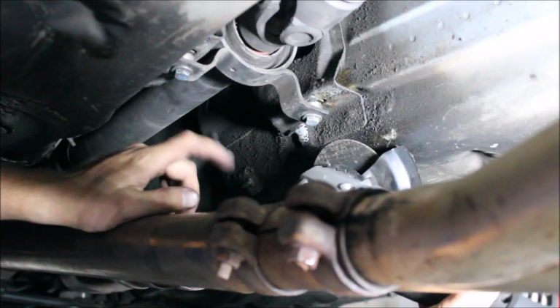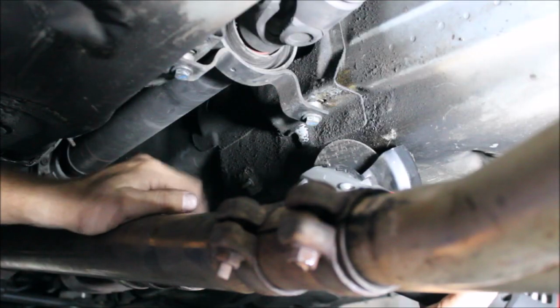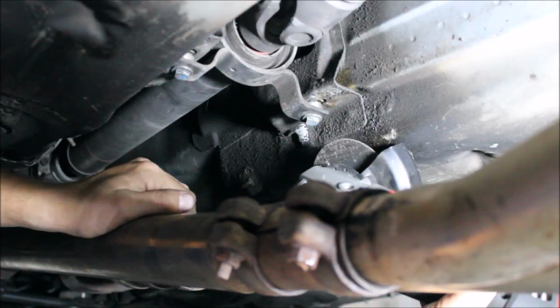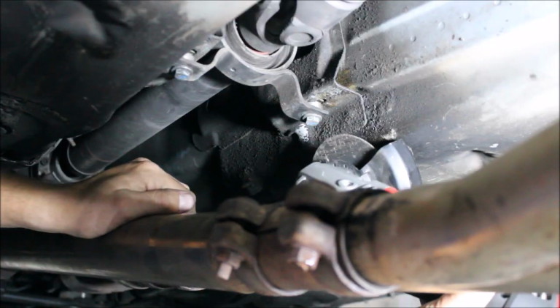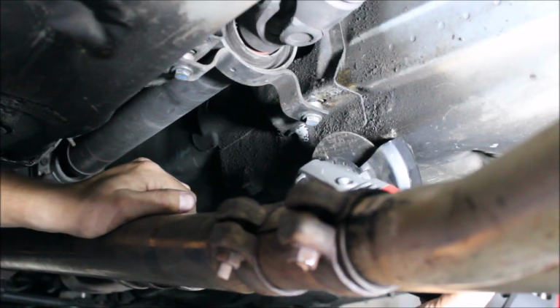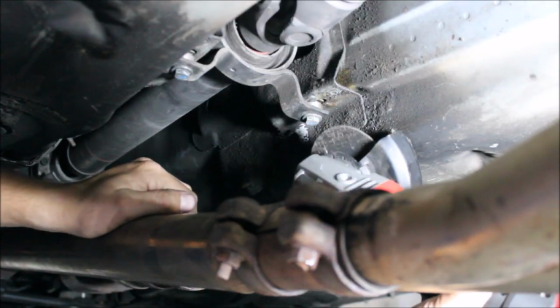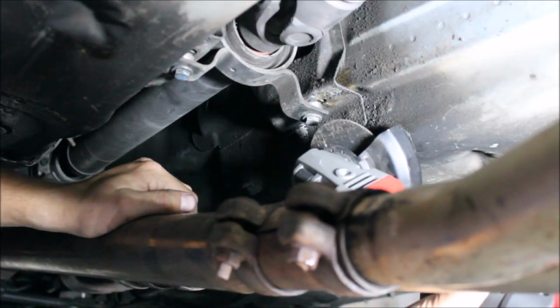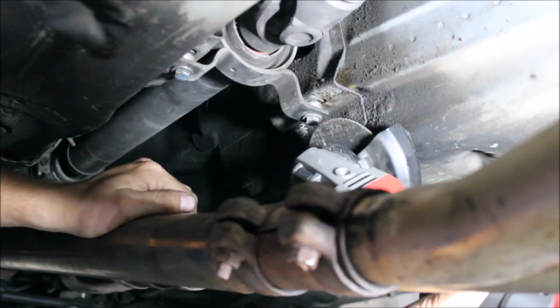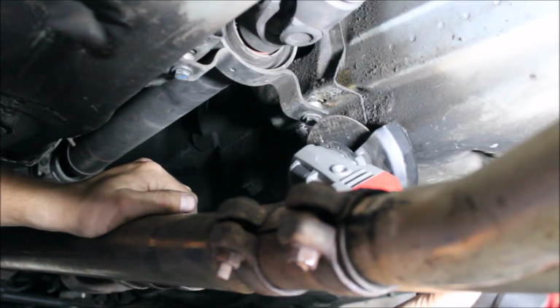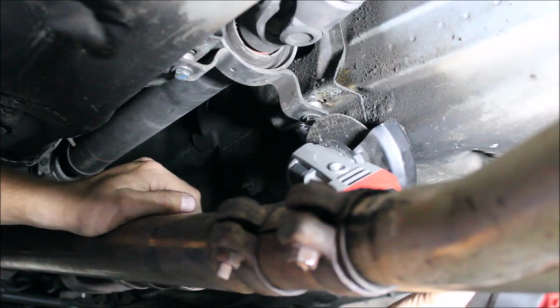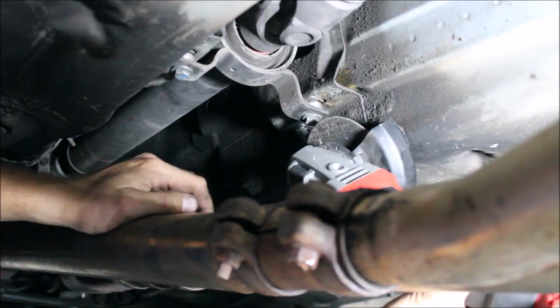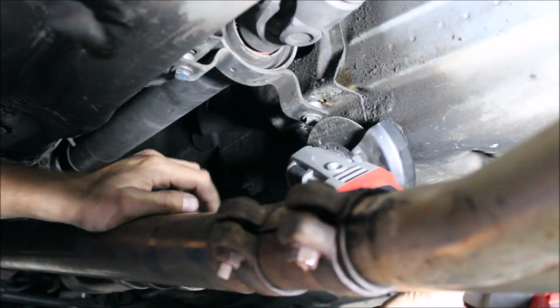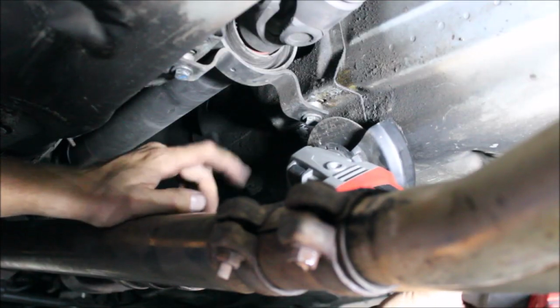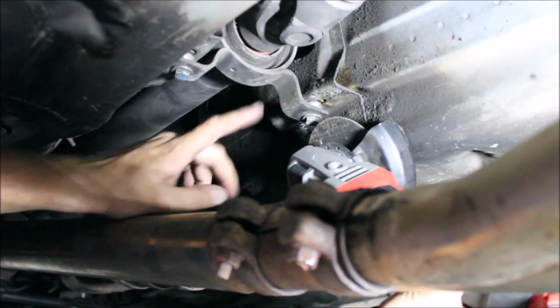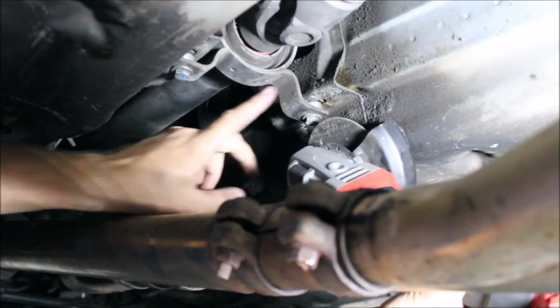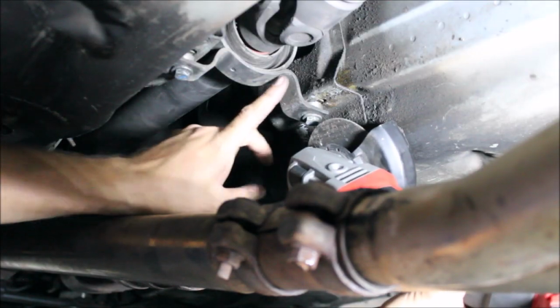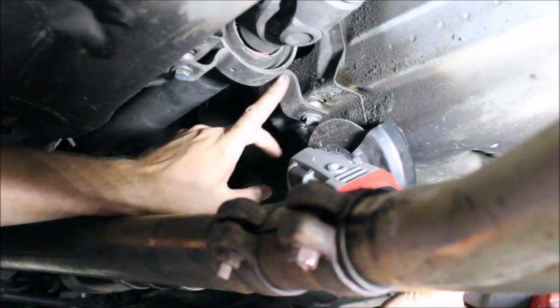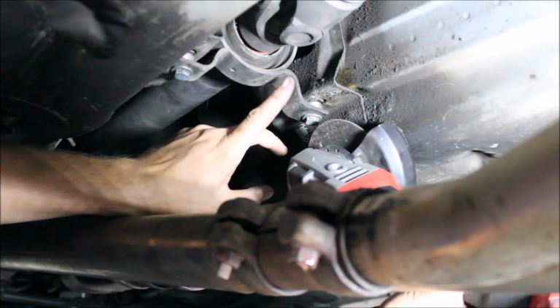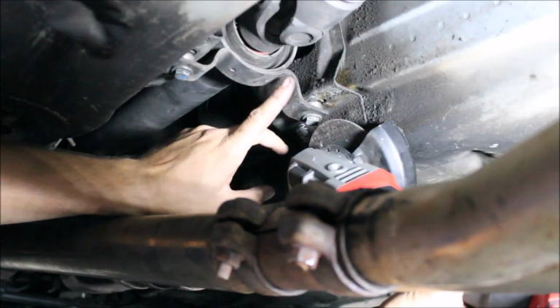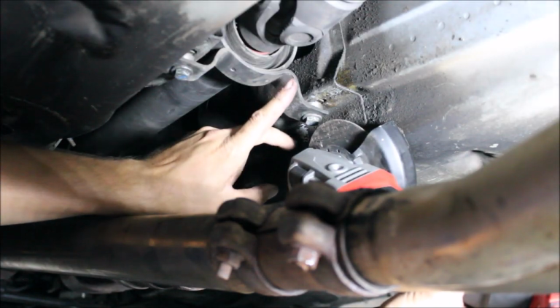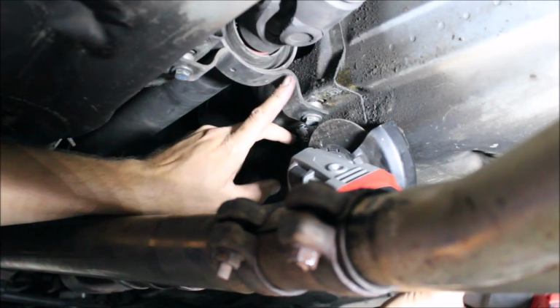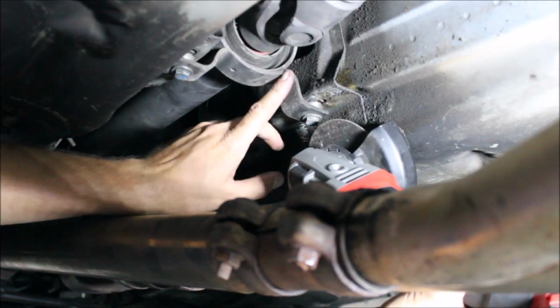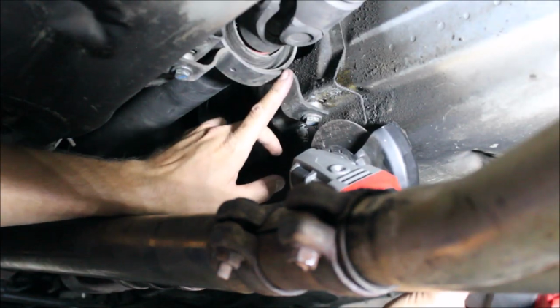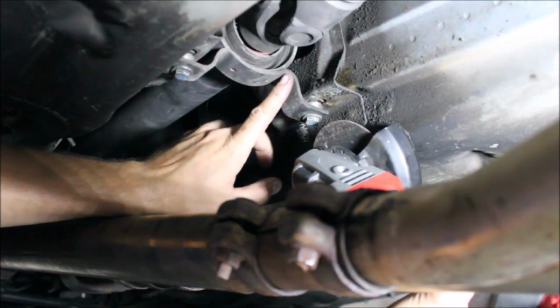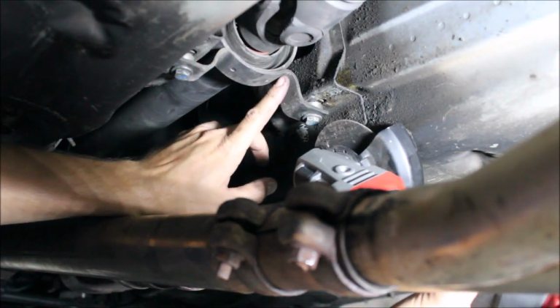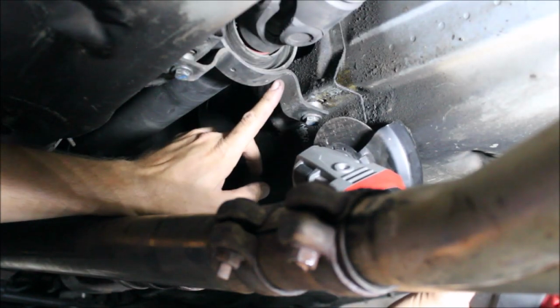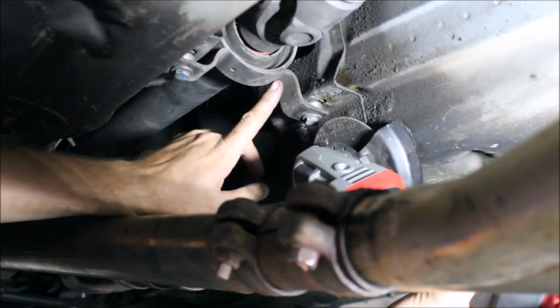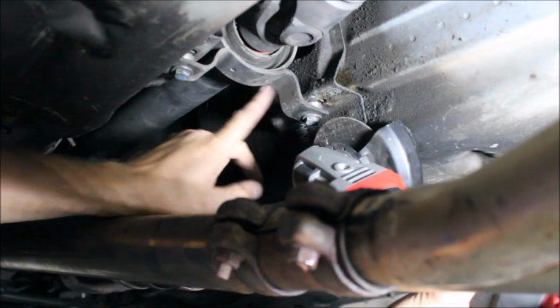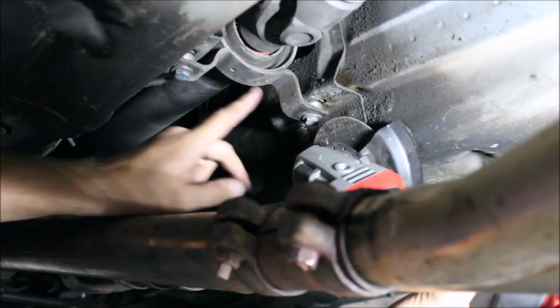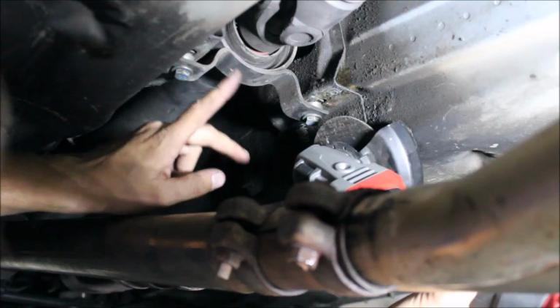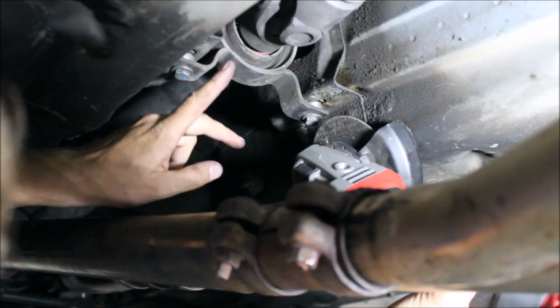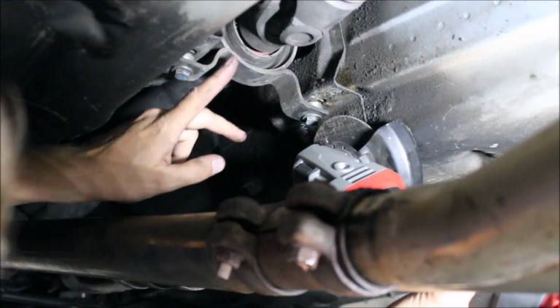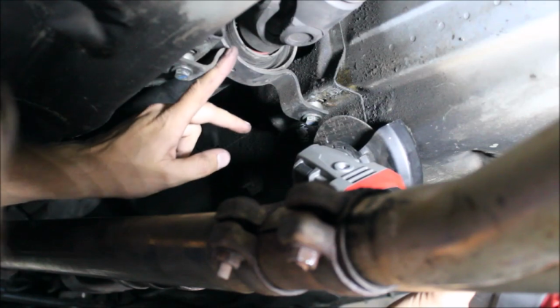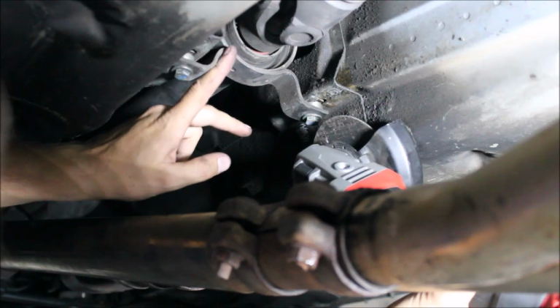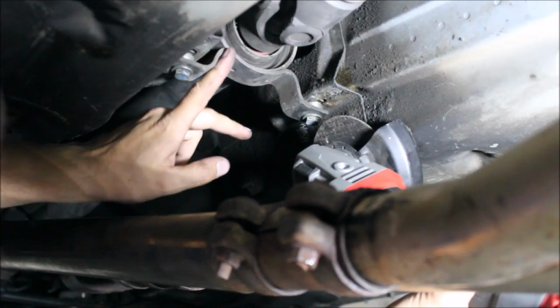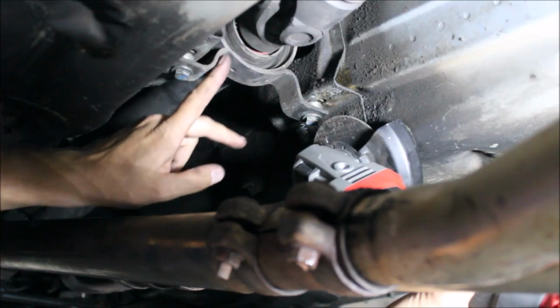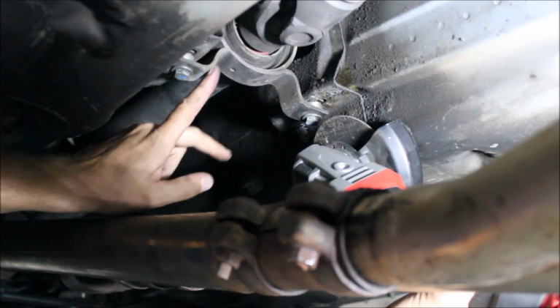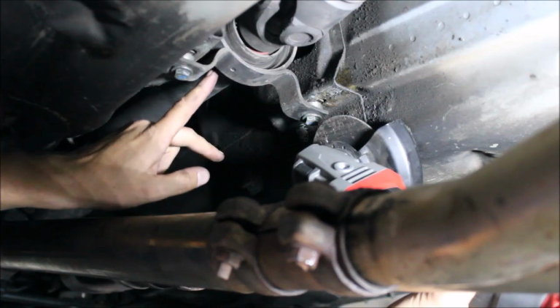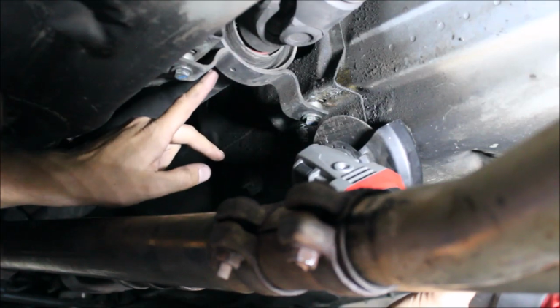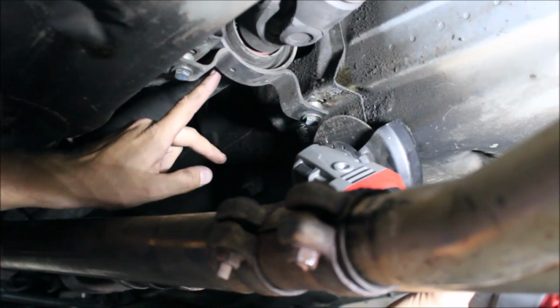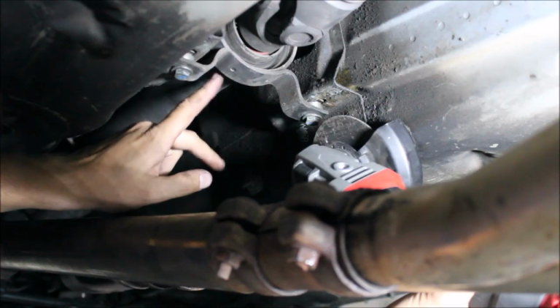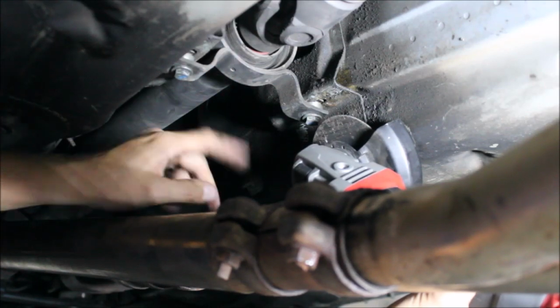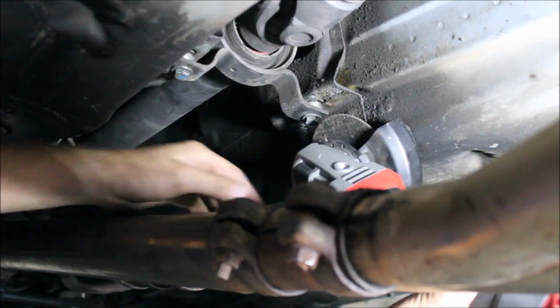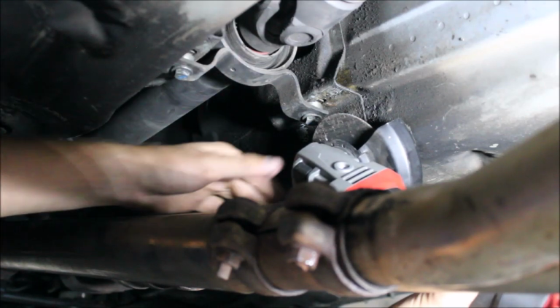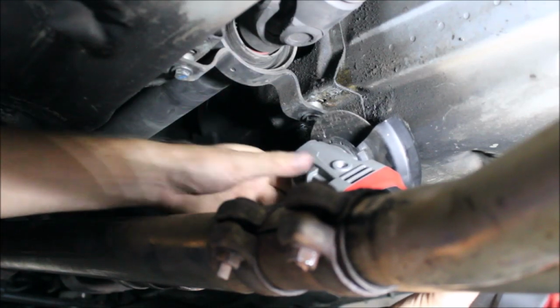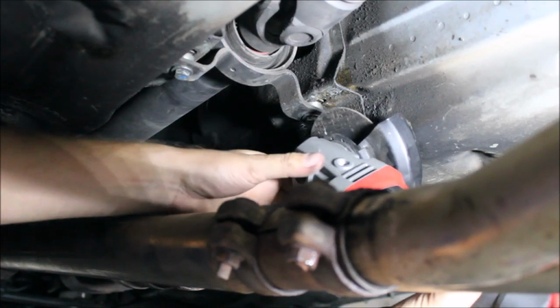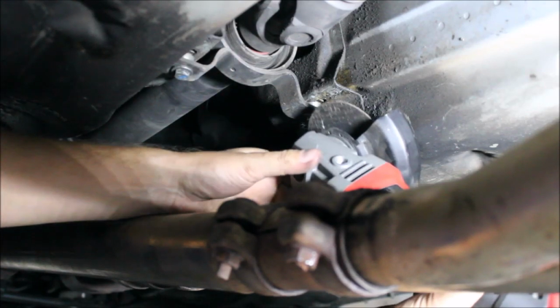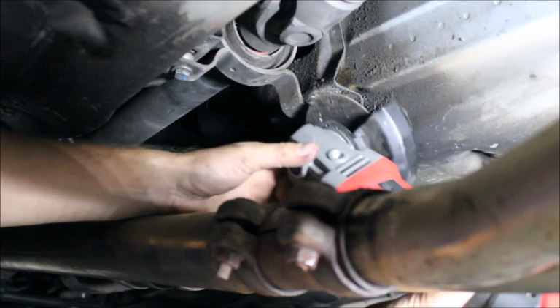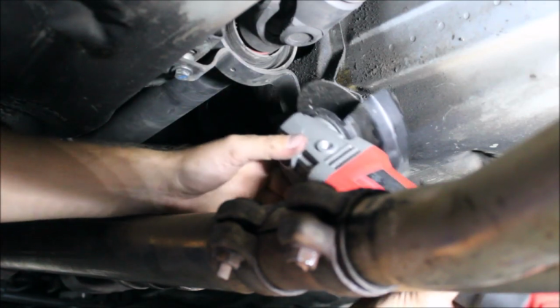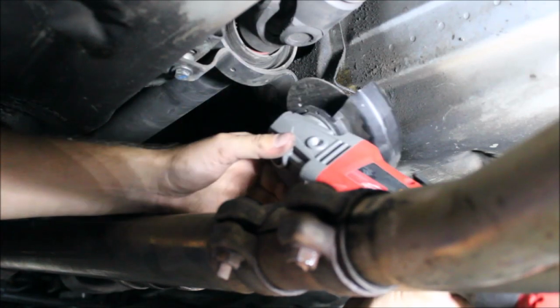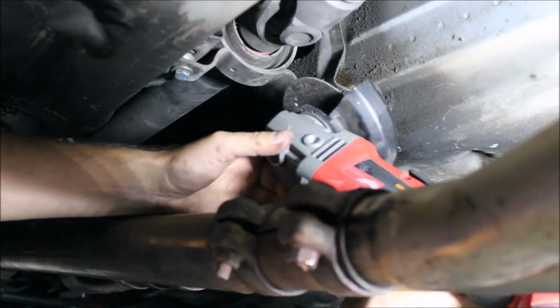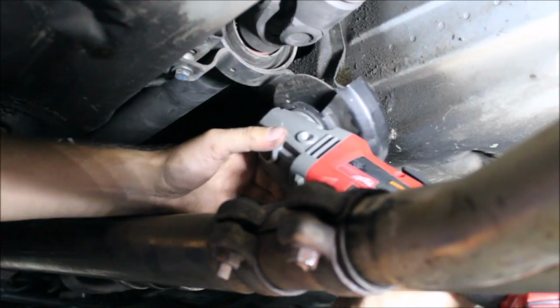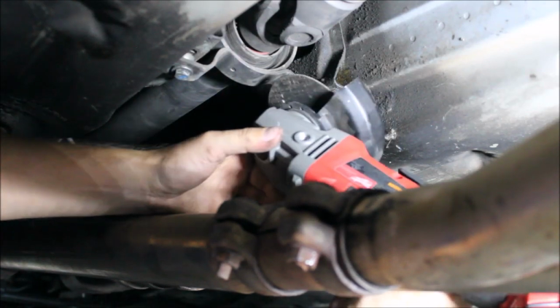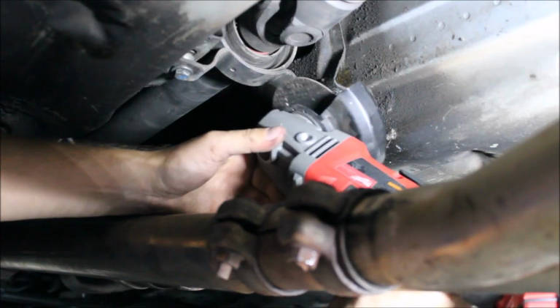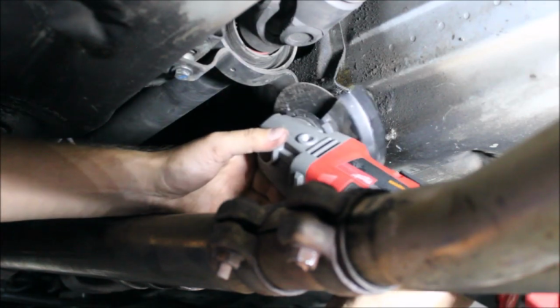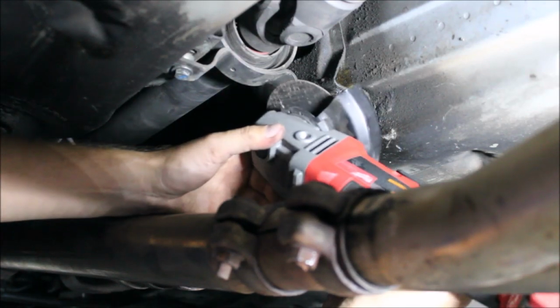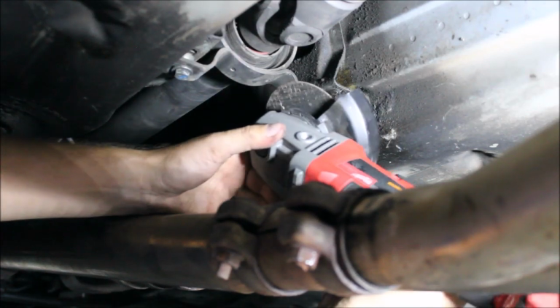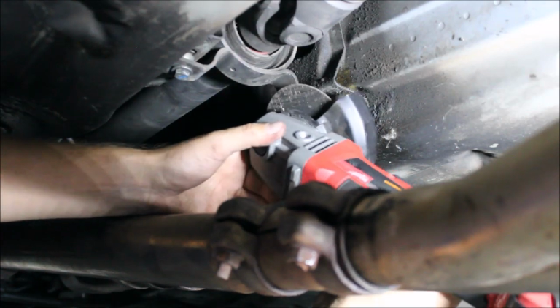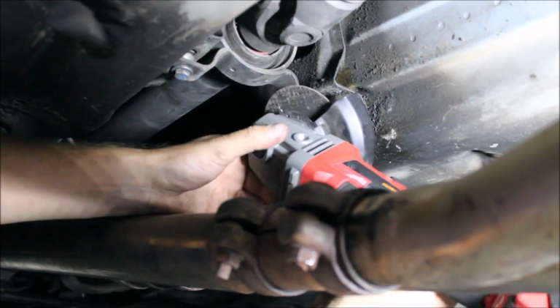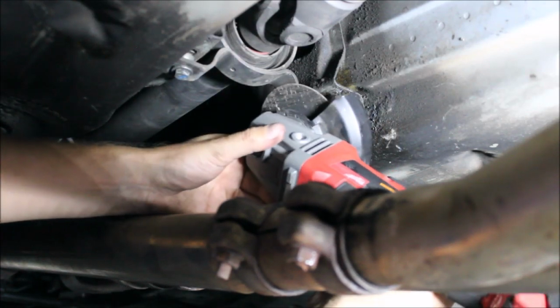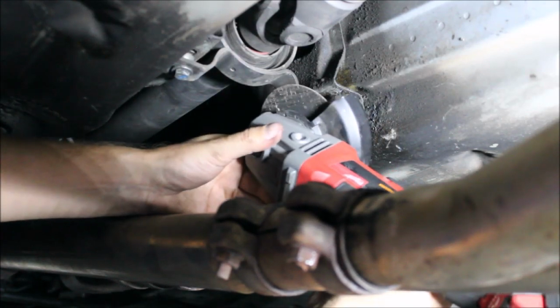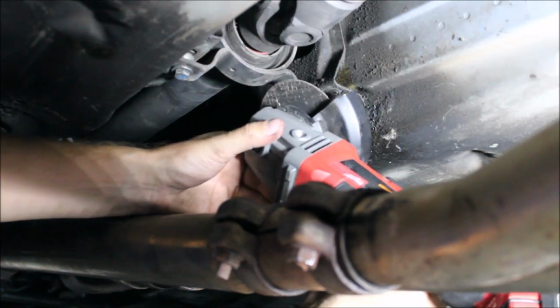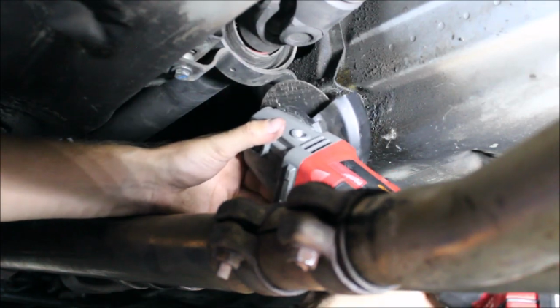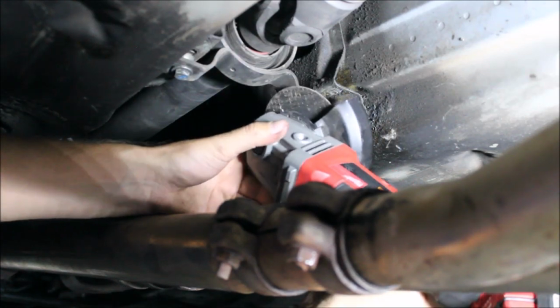Now we're going to cut off the OEM carrier. We're going to make two cuts — one here on this side, one on that side — and that's going to allow us to drop the bearing out of the carrier.